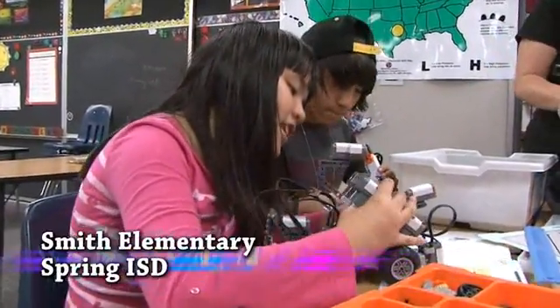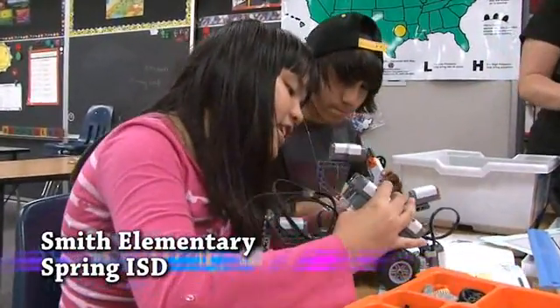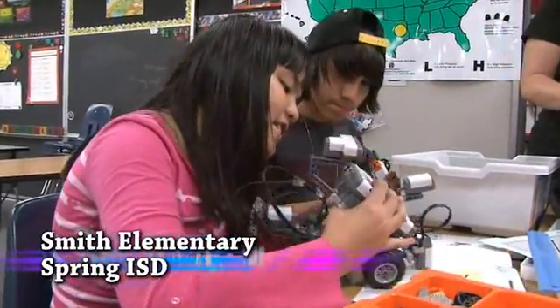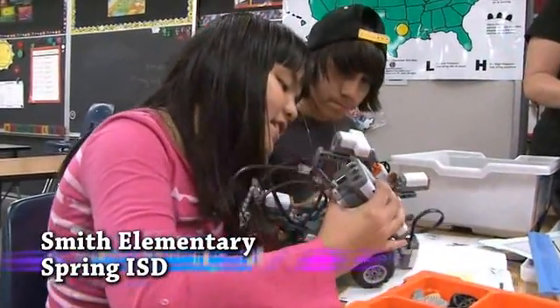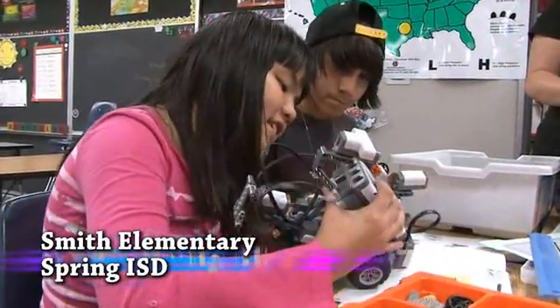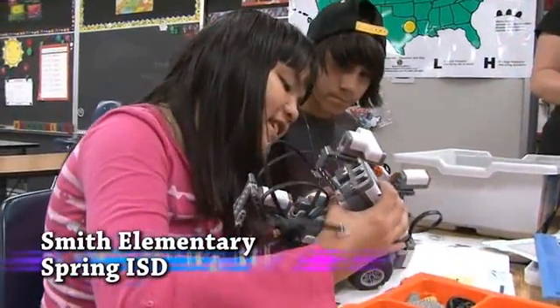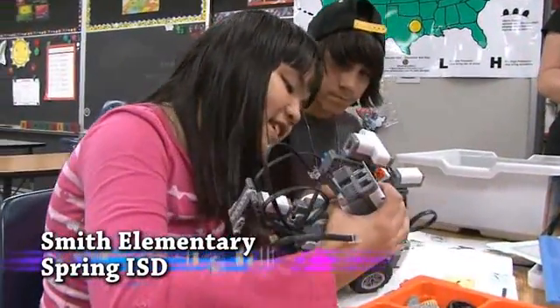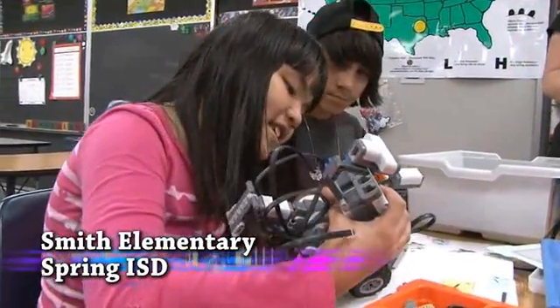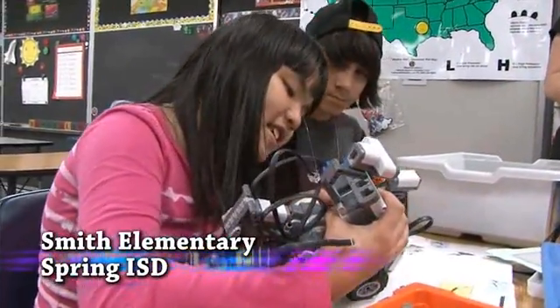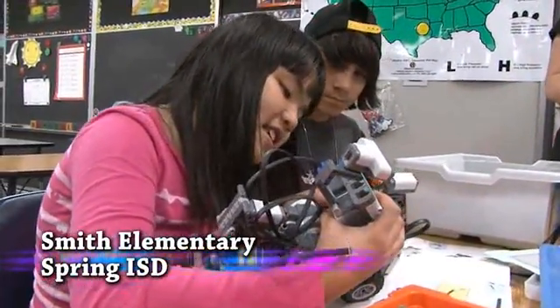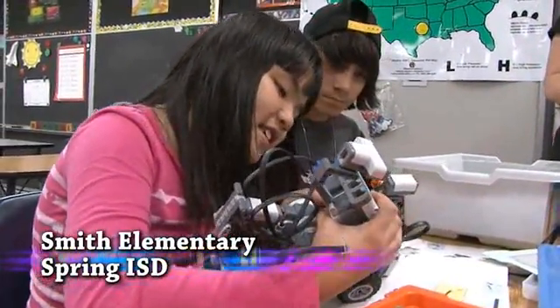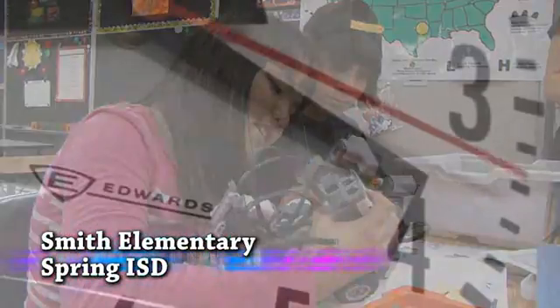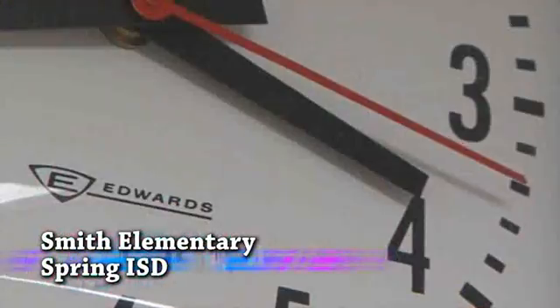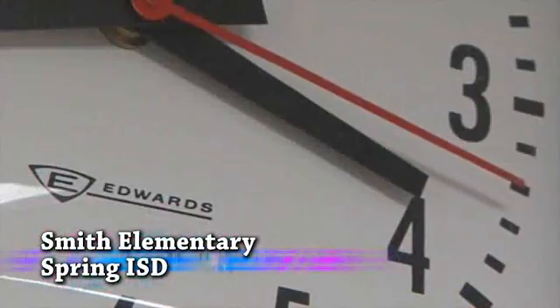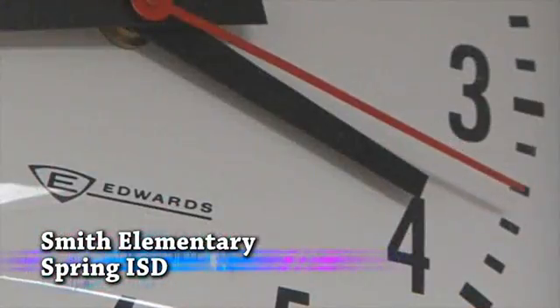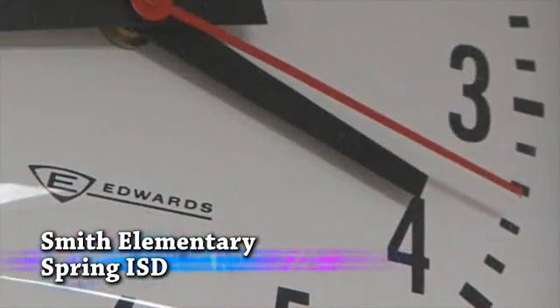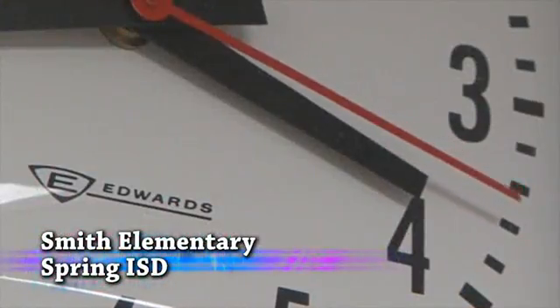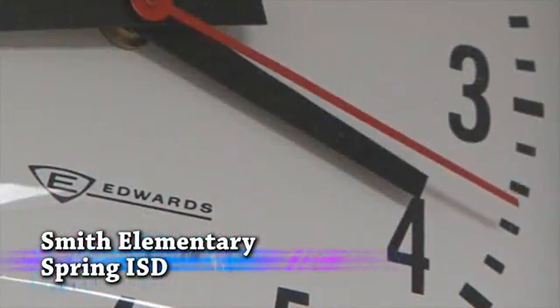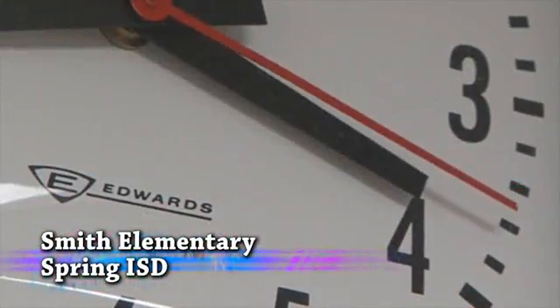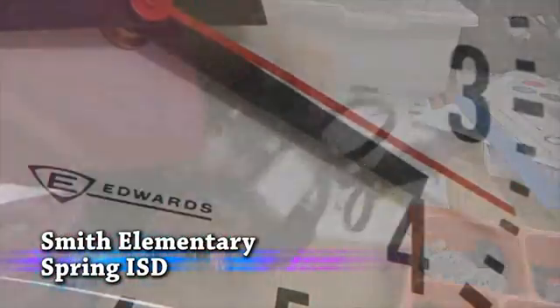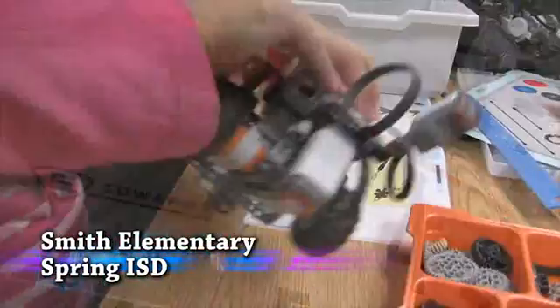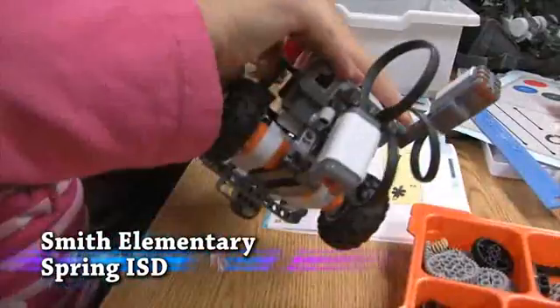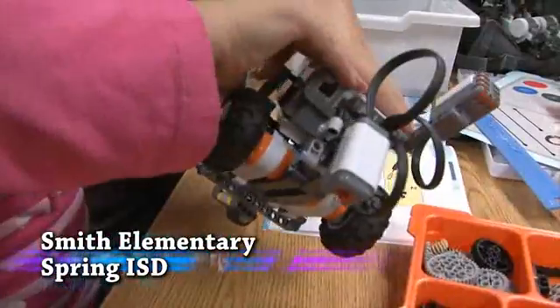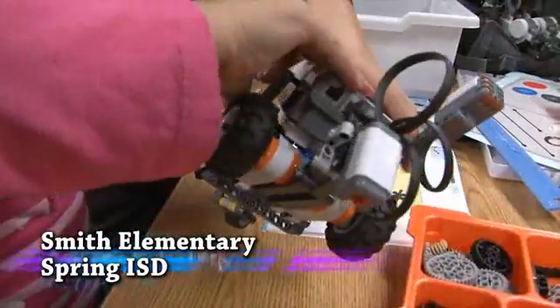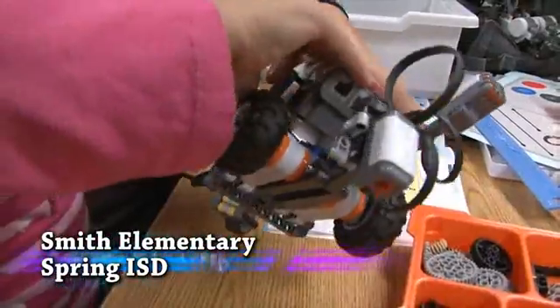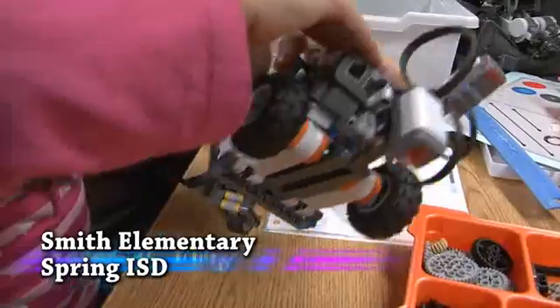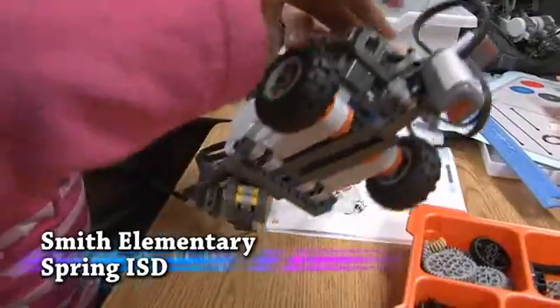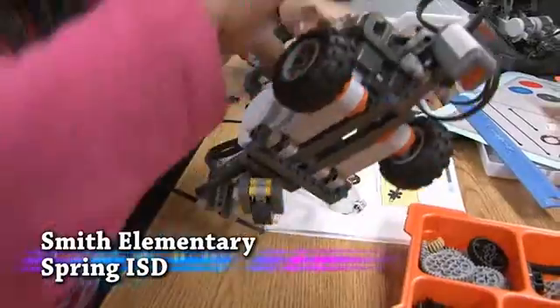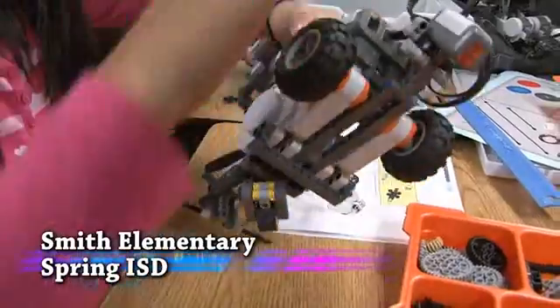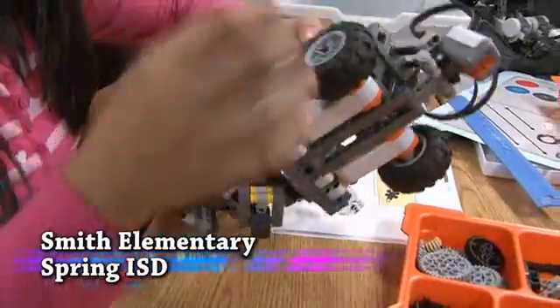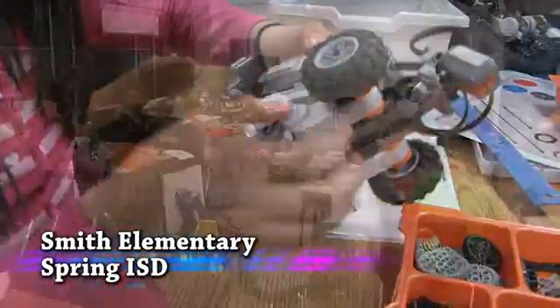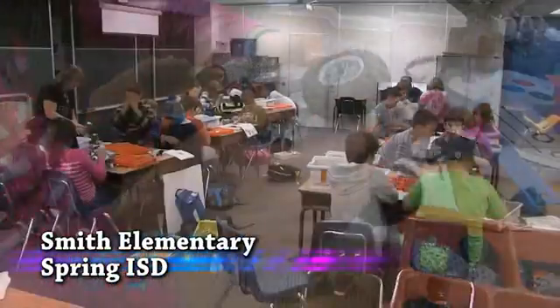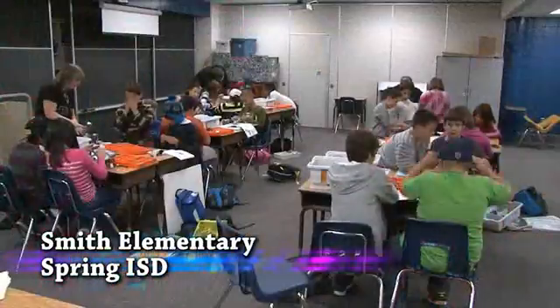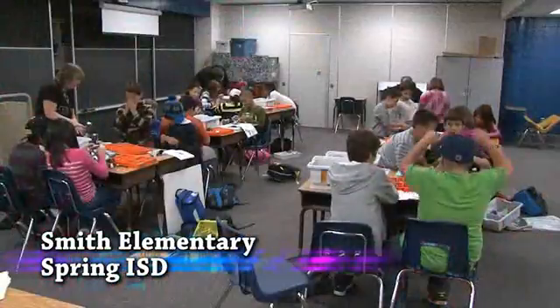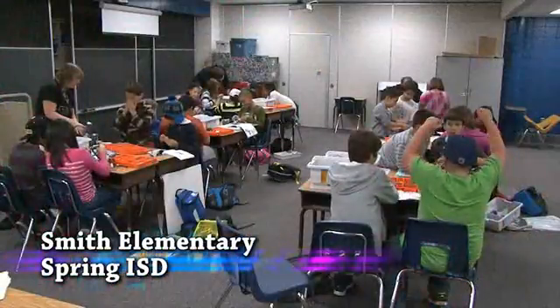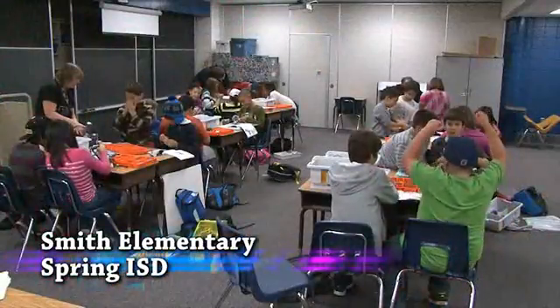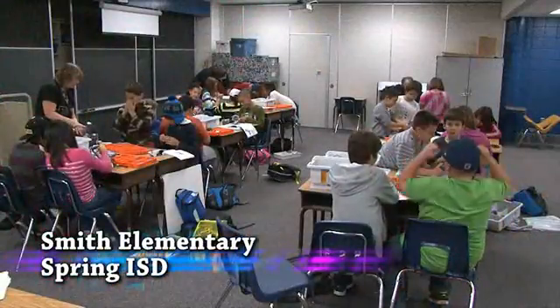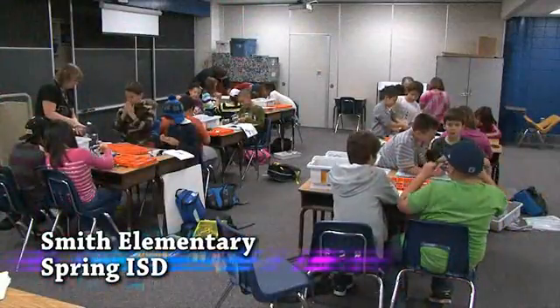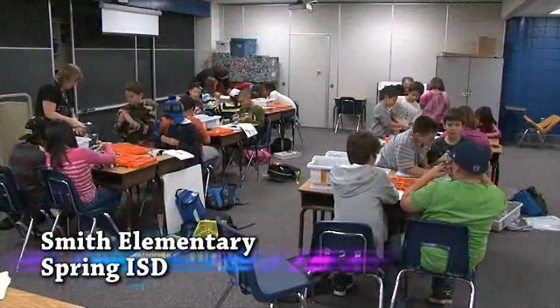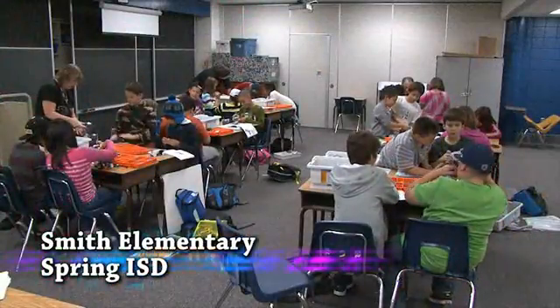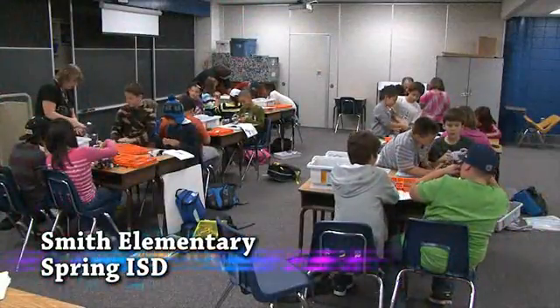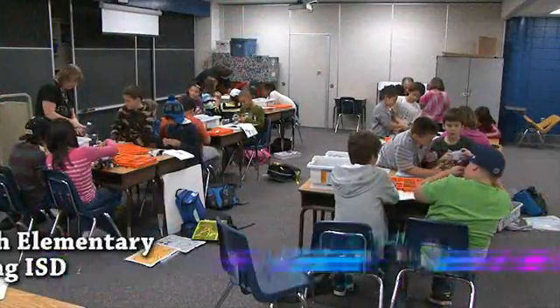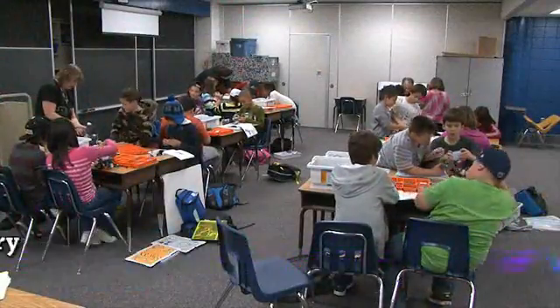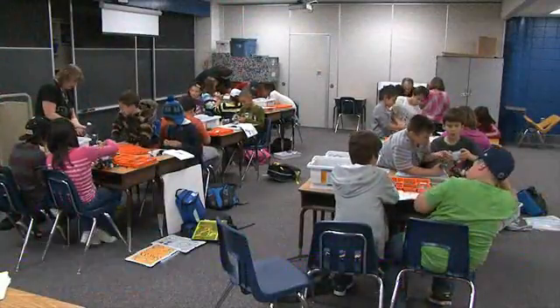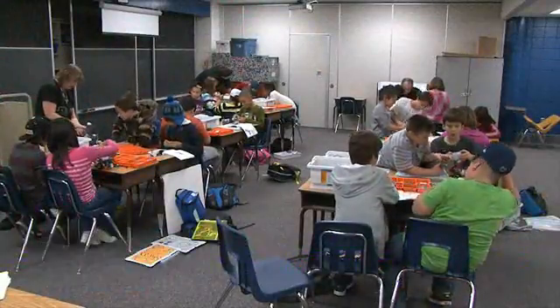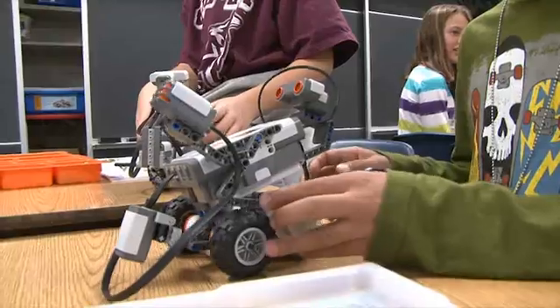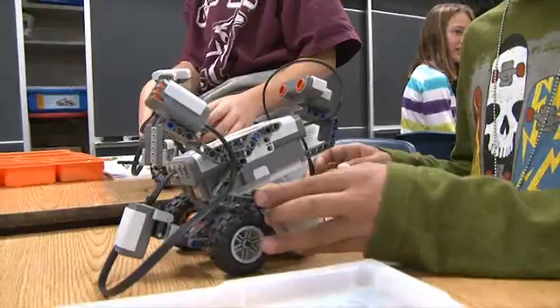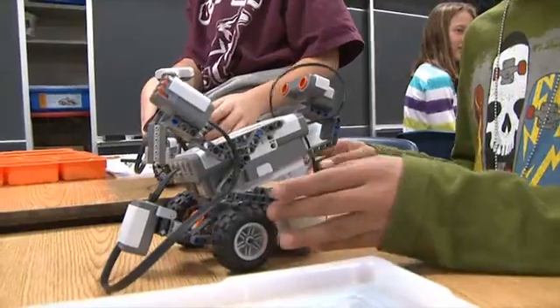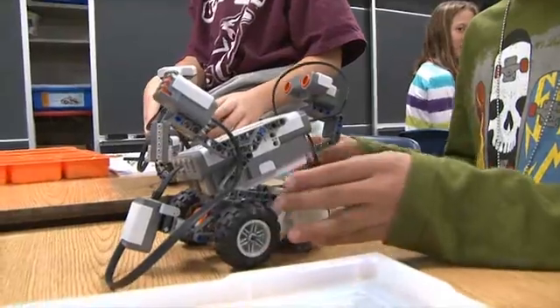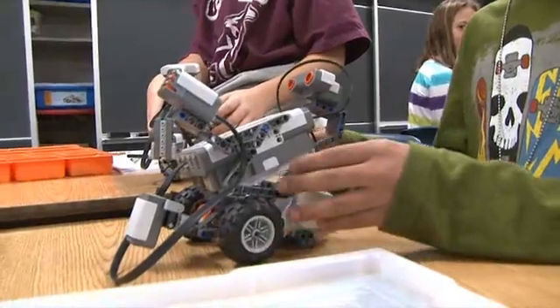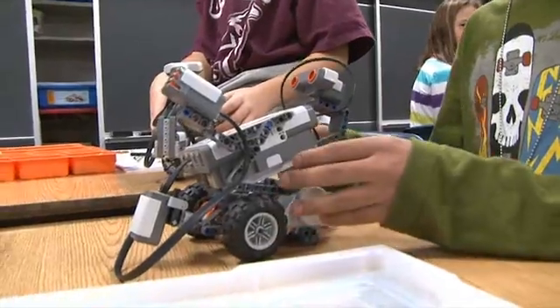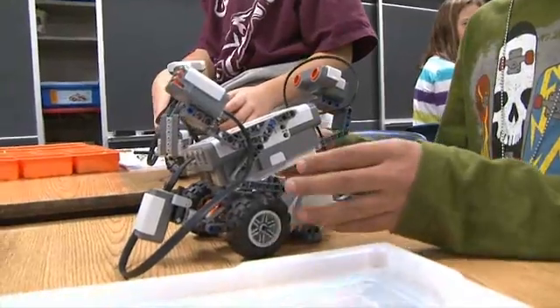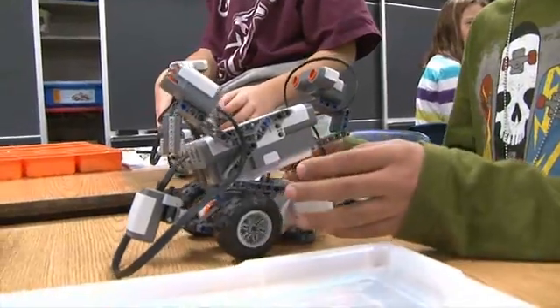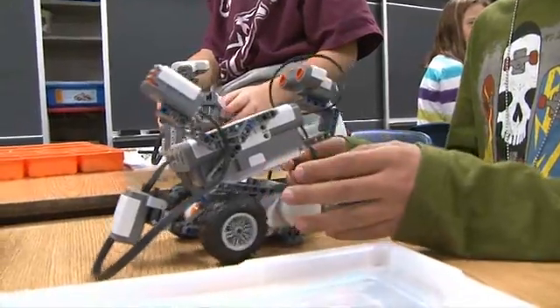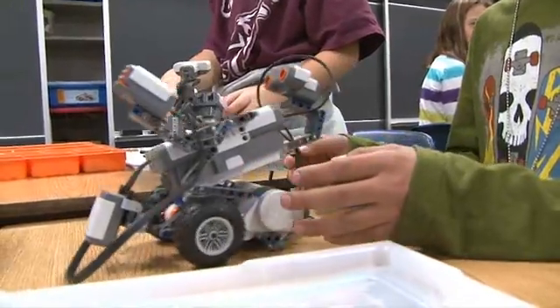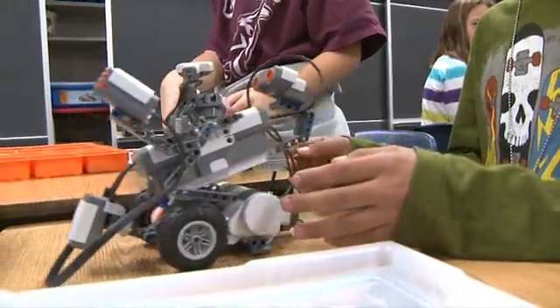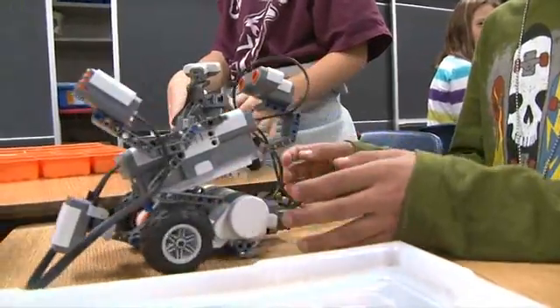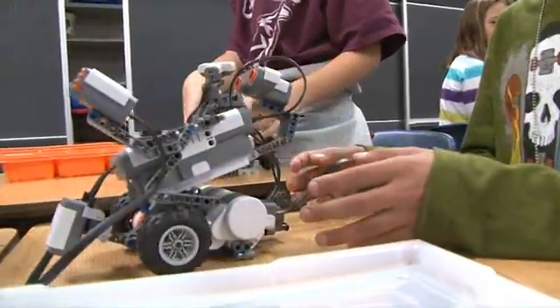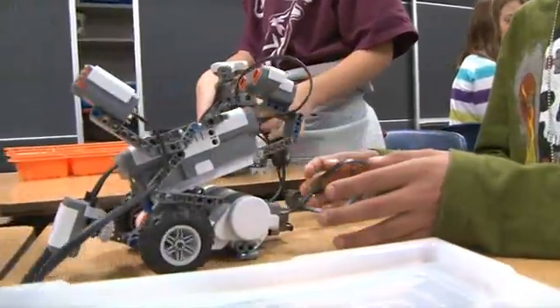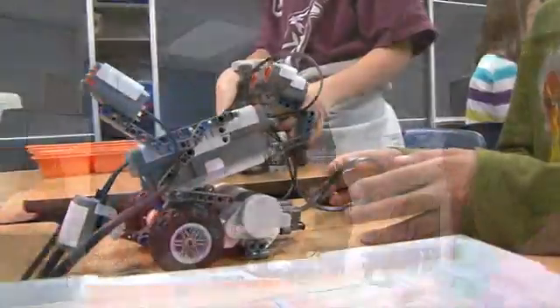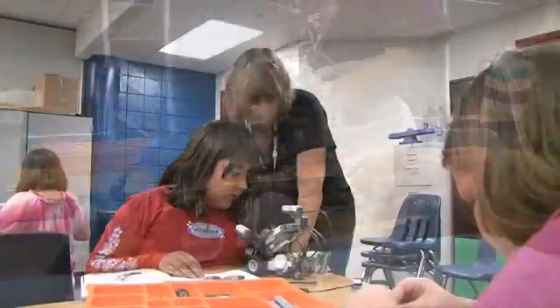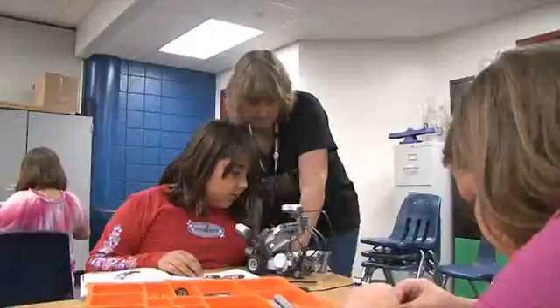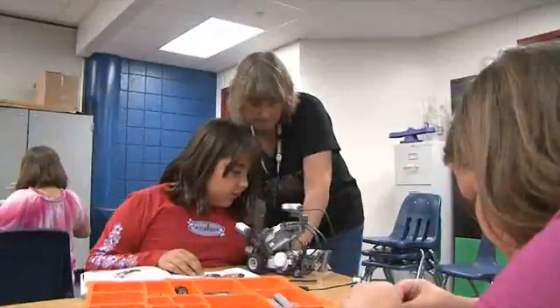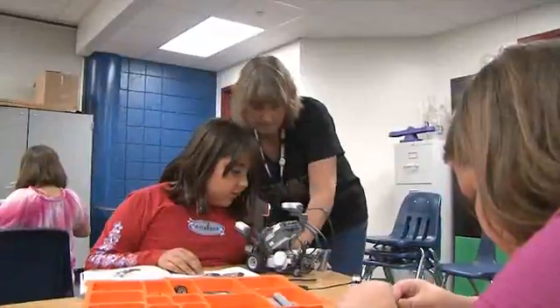At Smith Elementary, the school day is over. But for these fourth and fifth graders in the robotics club, there's still time to learn.